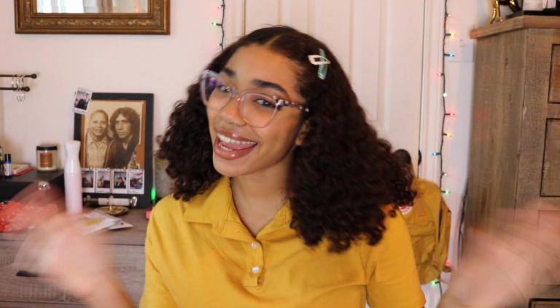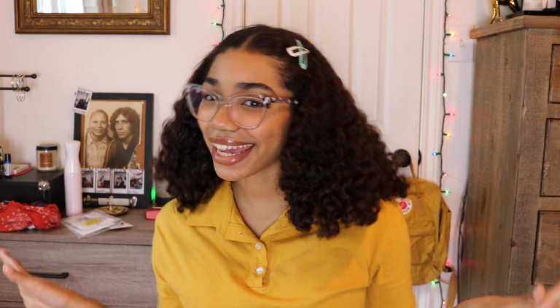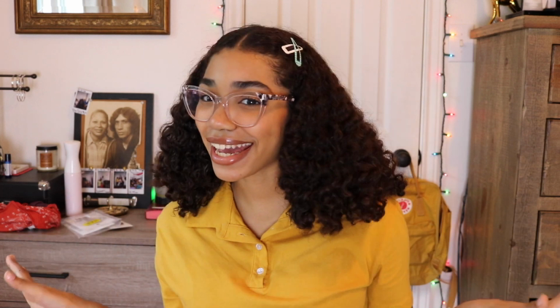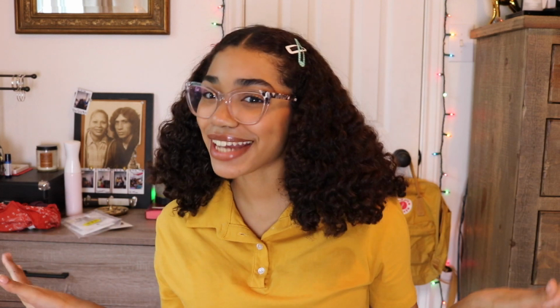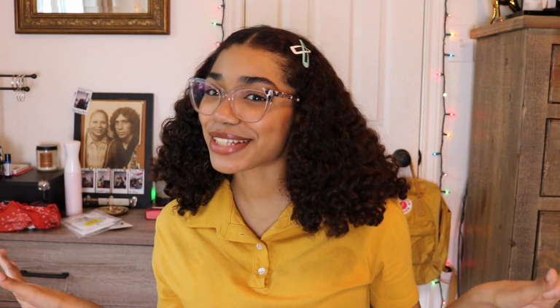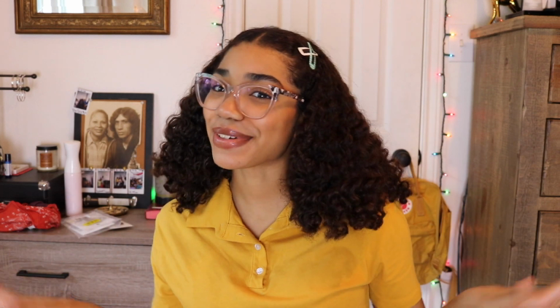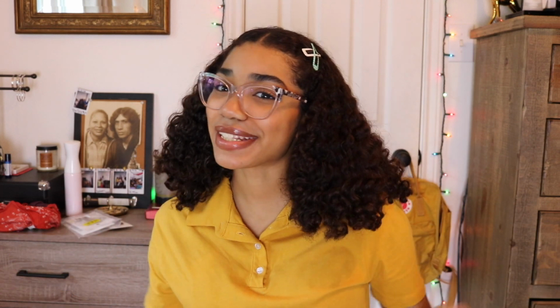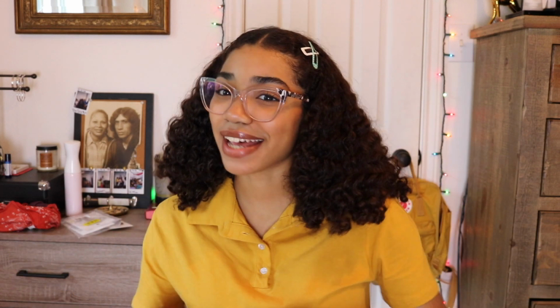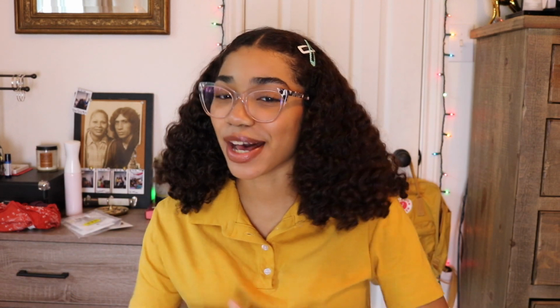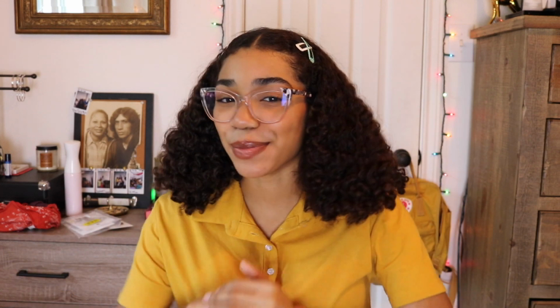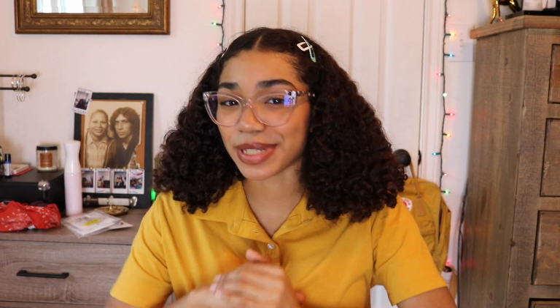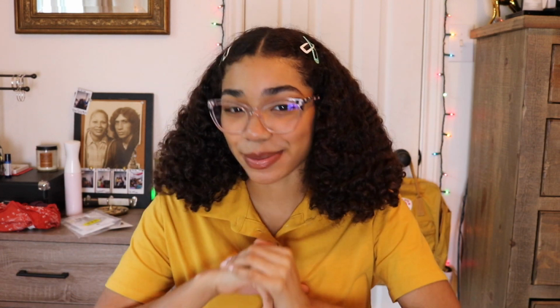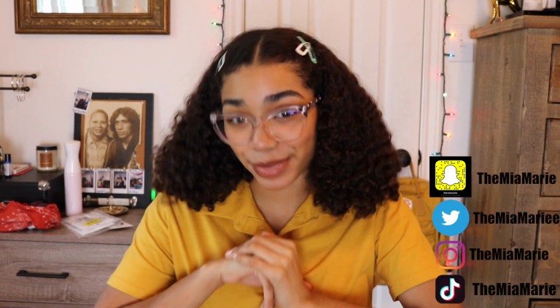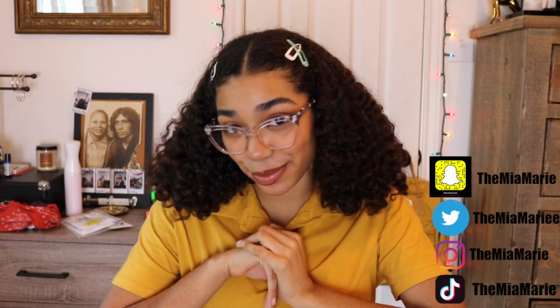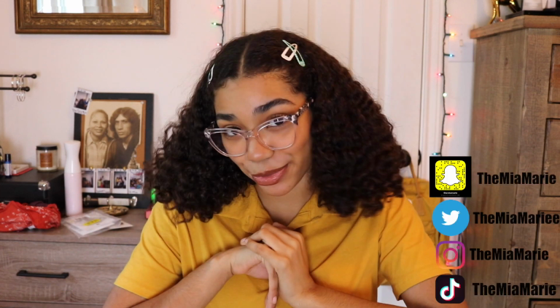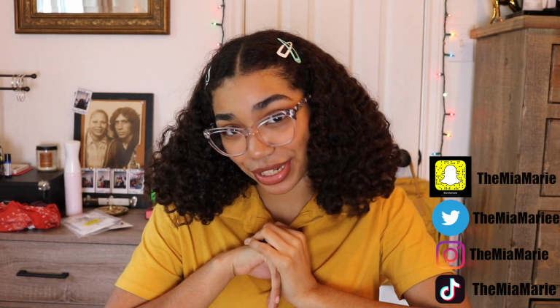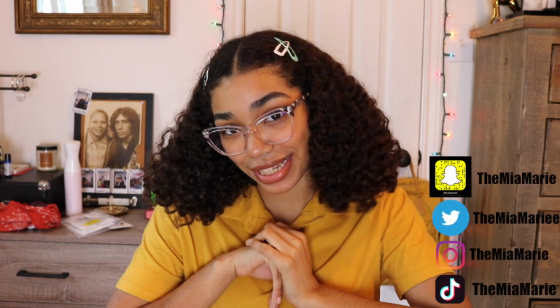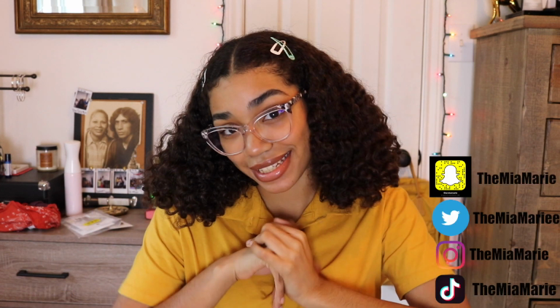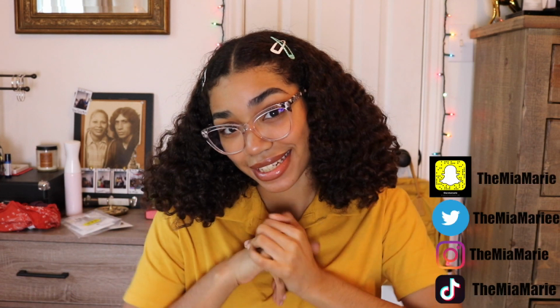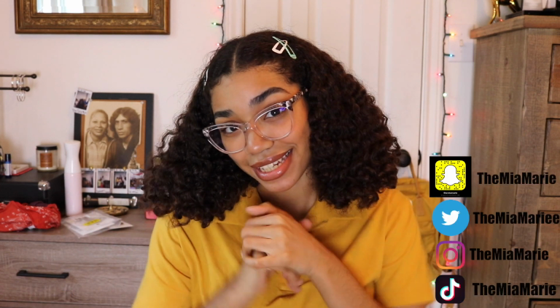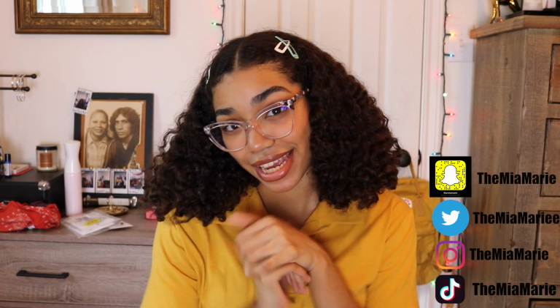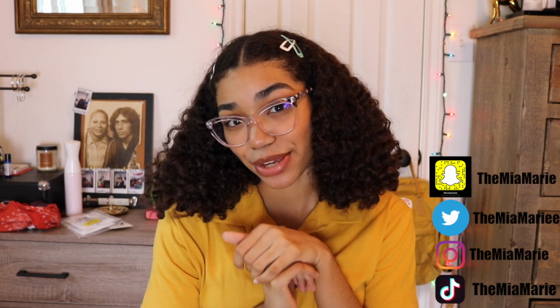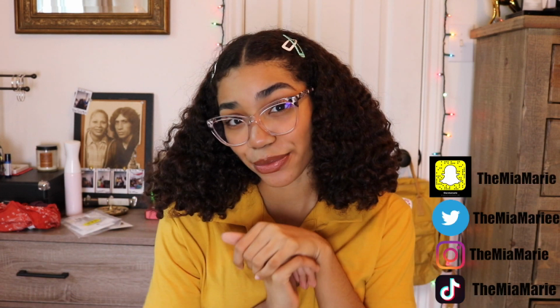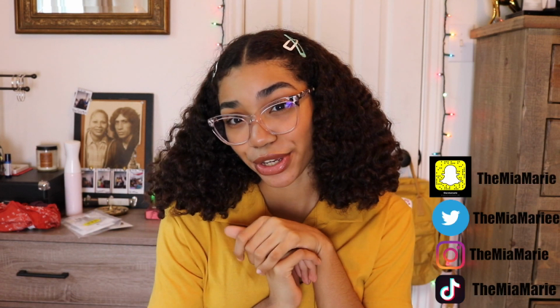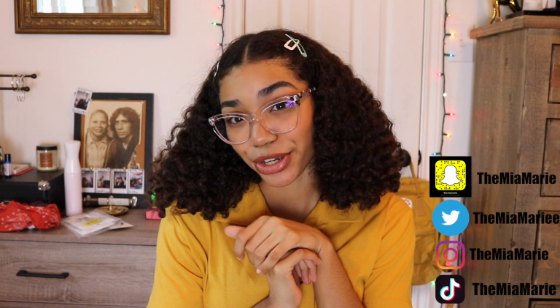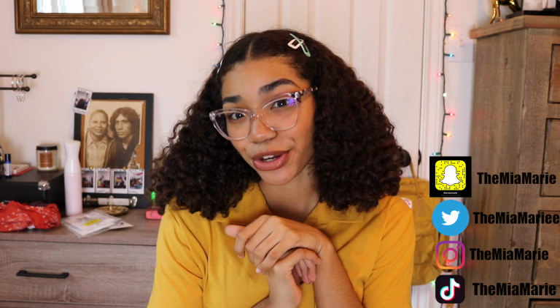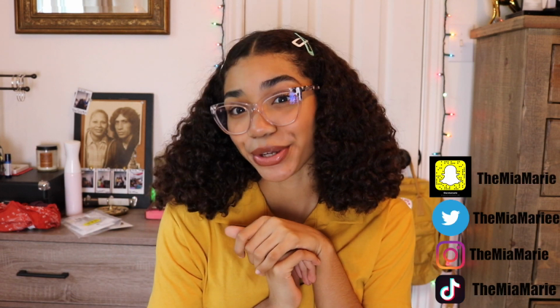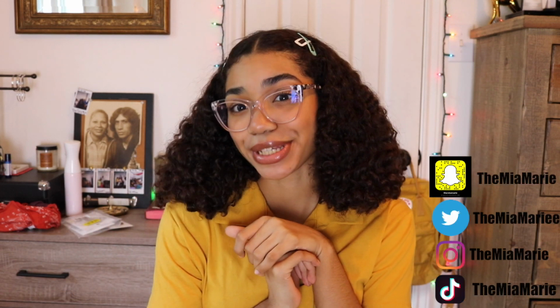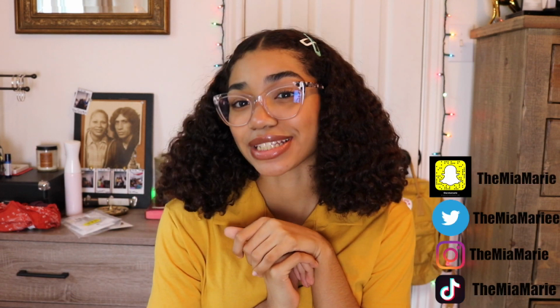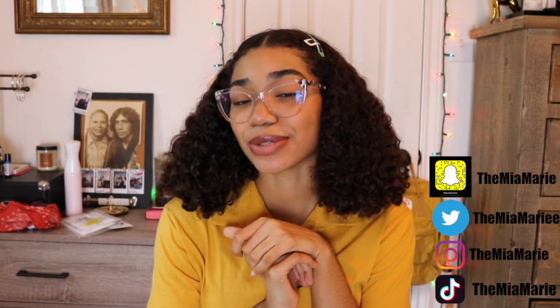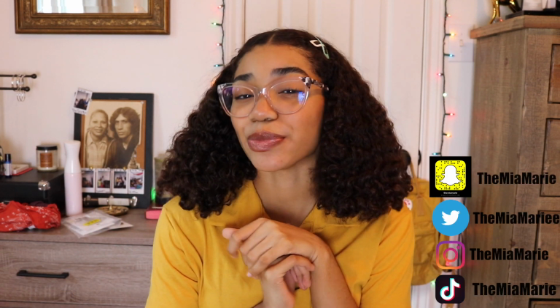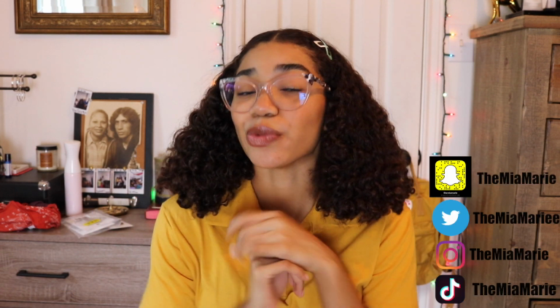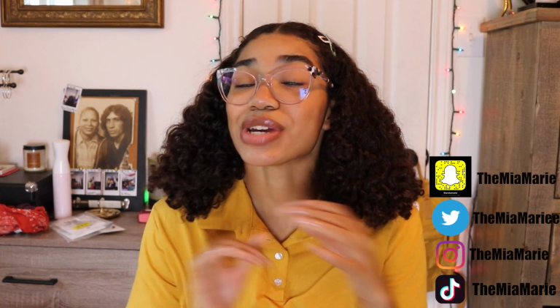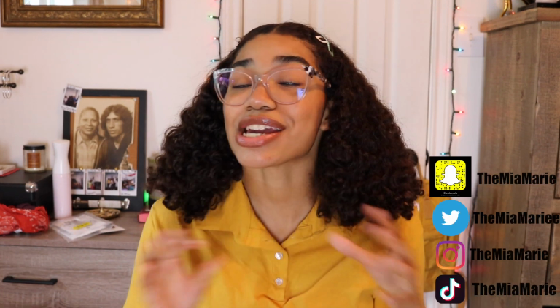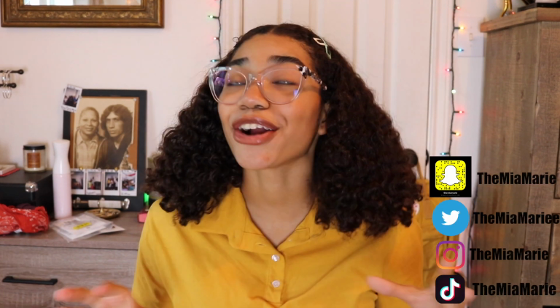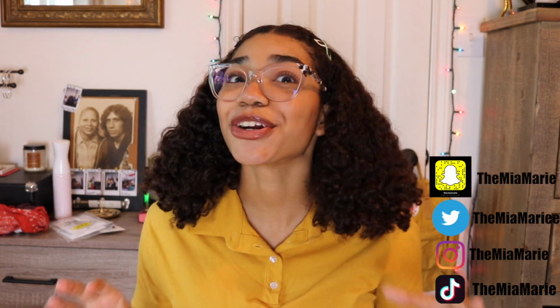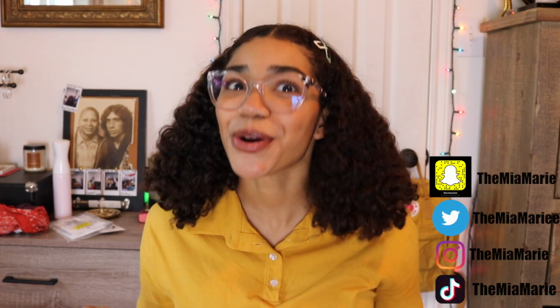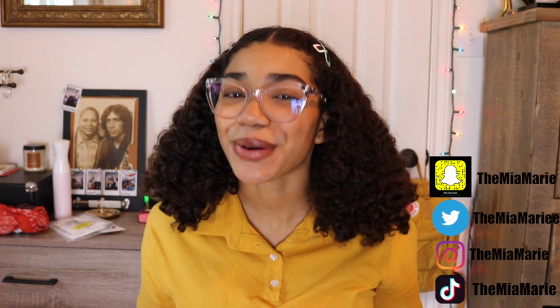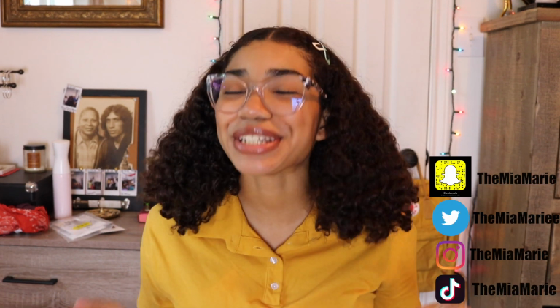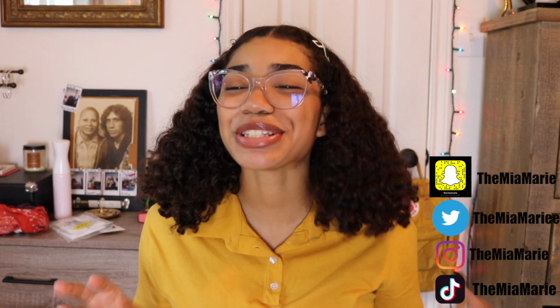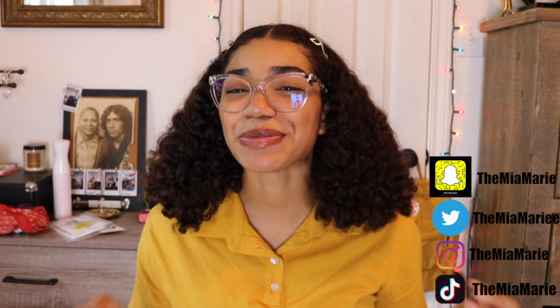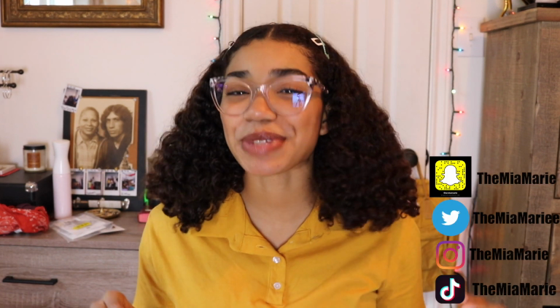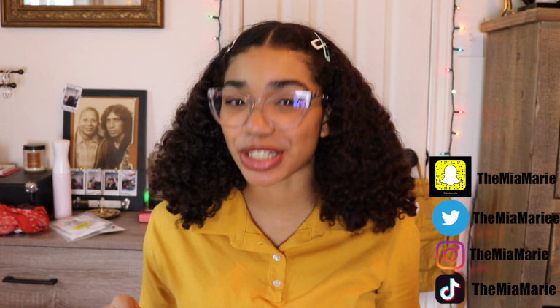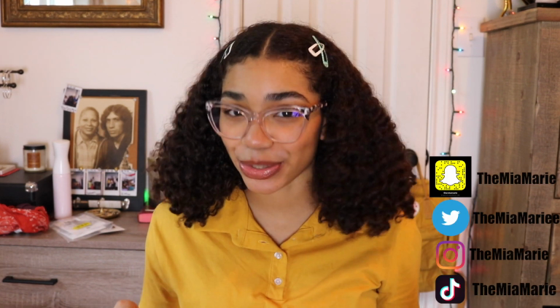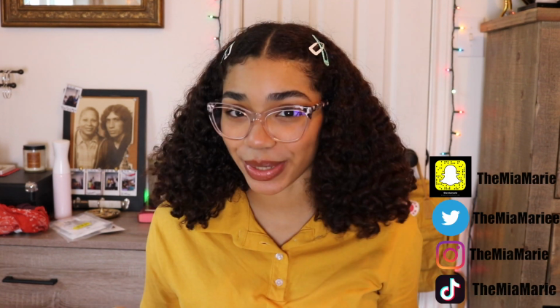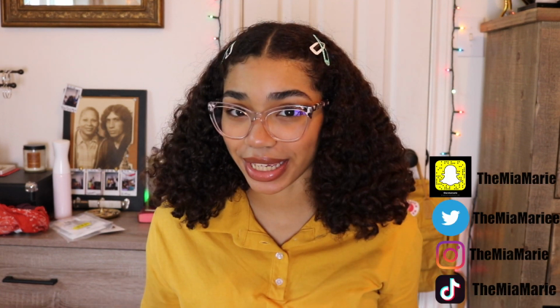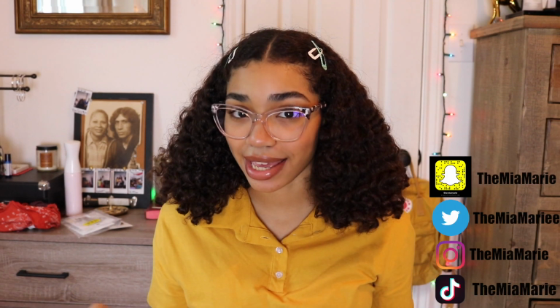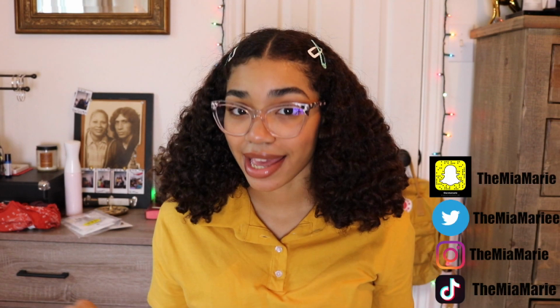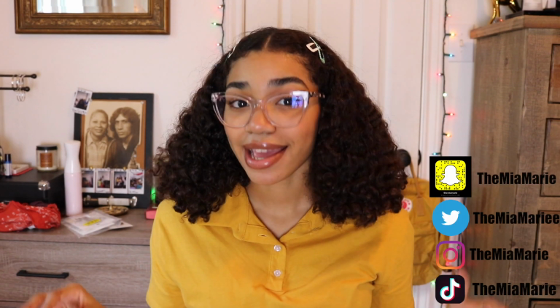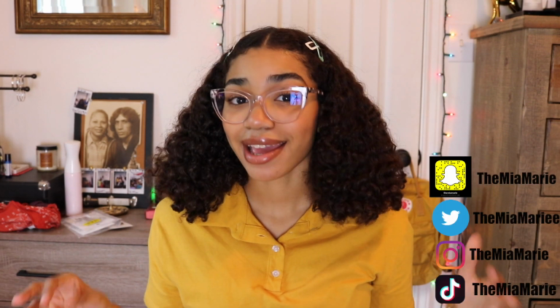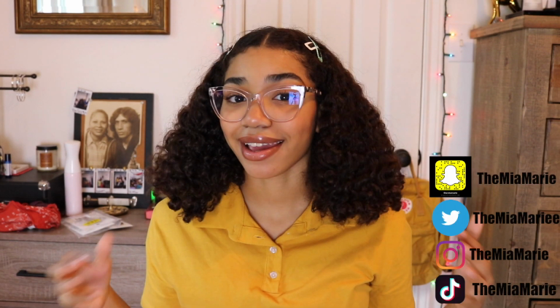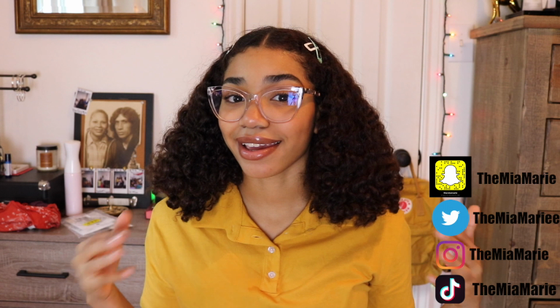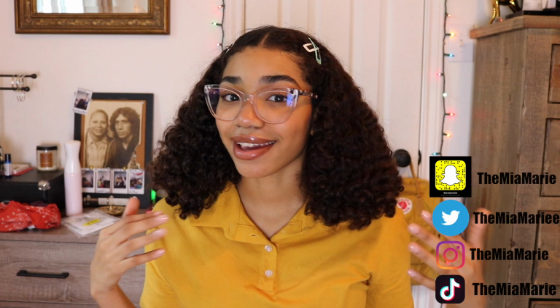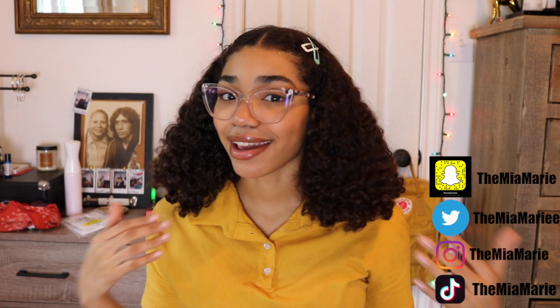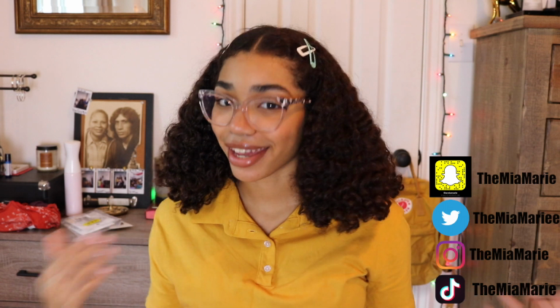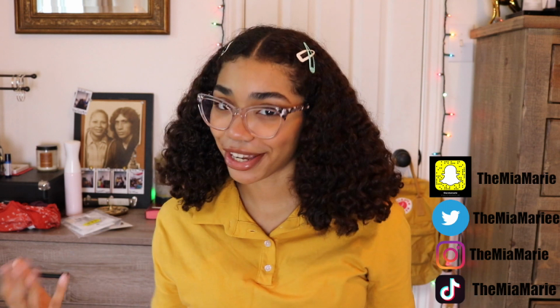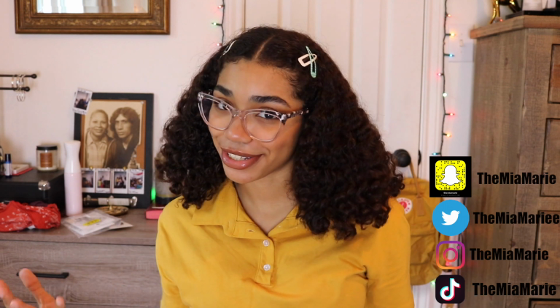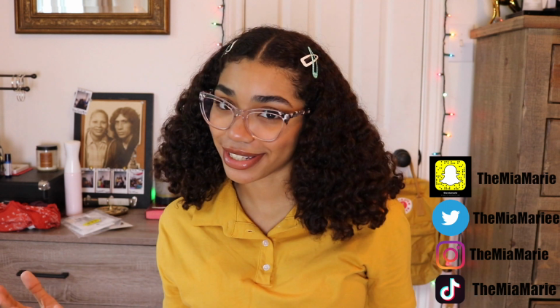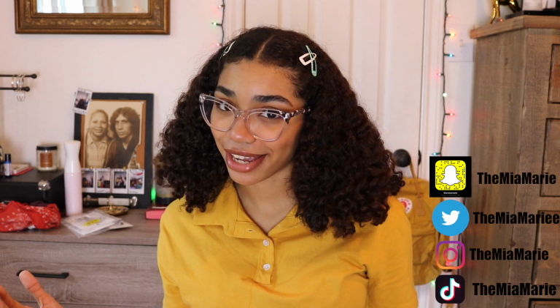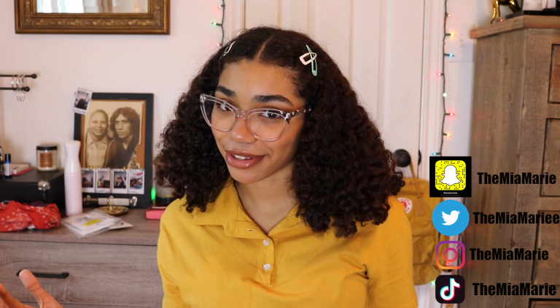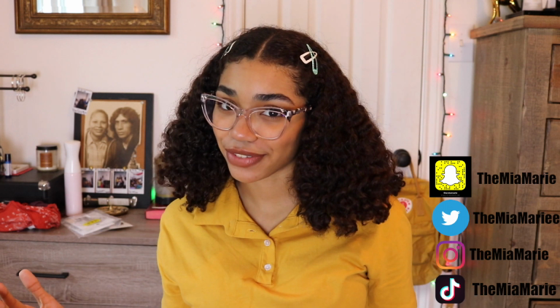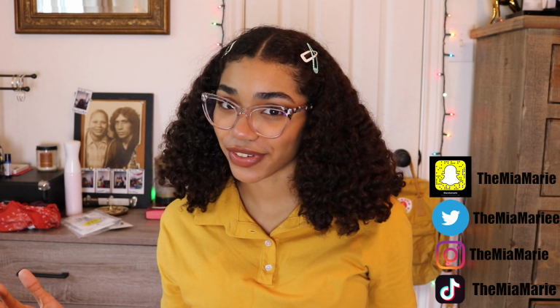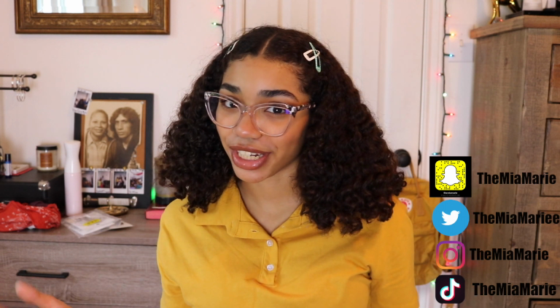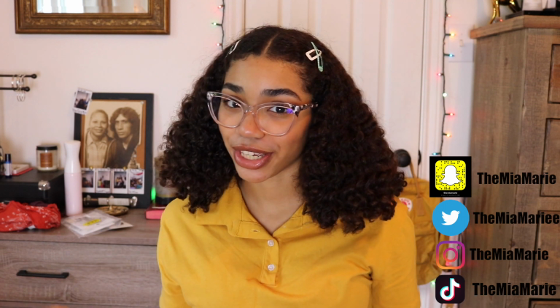Hey guys, what's up? It's Mia Marie and today we are going to be doing a hairstyles video.